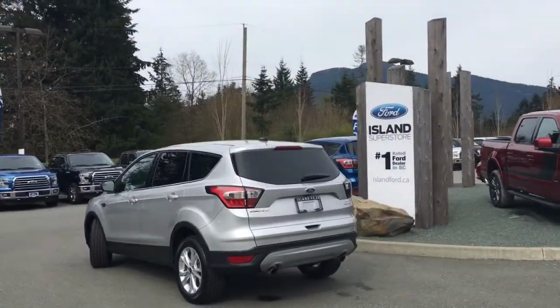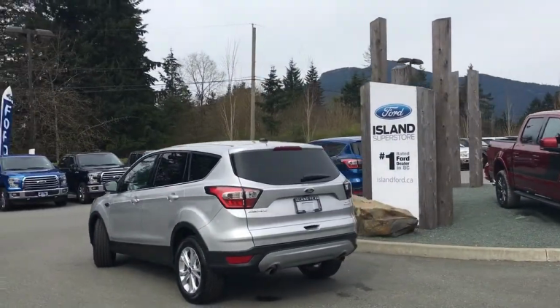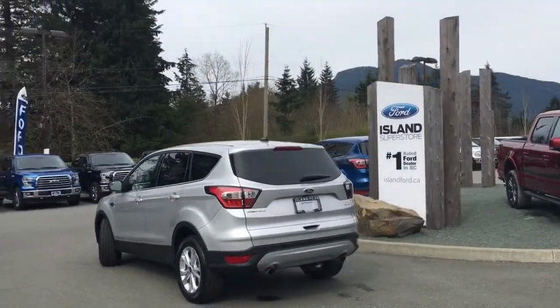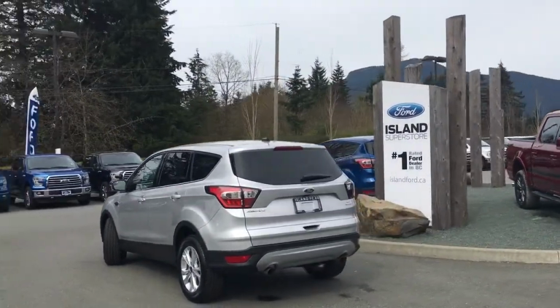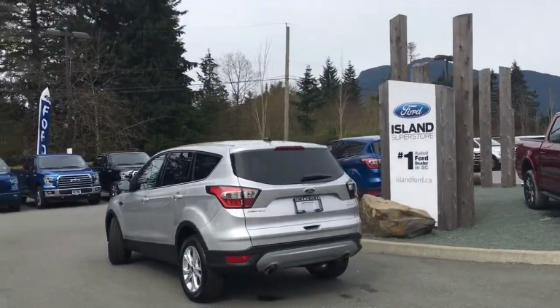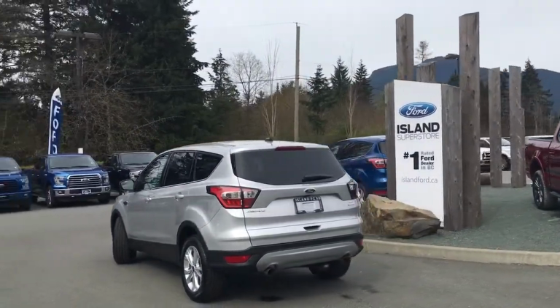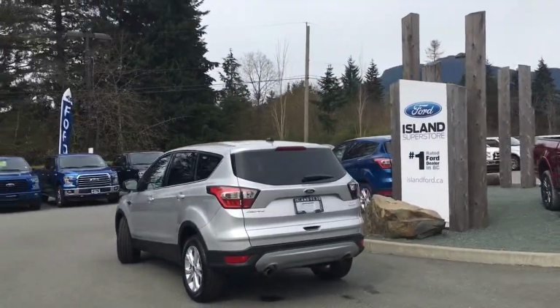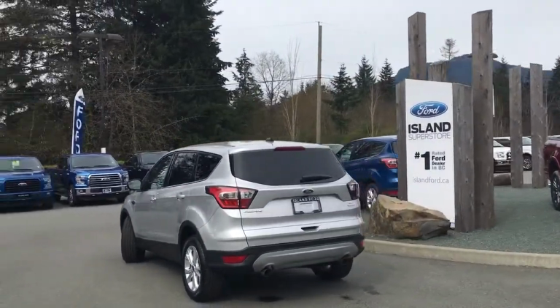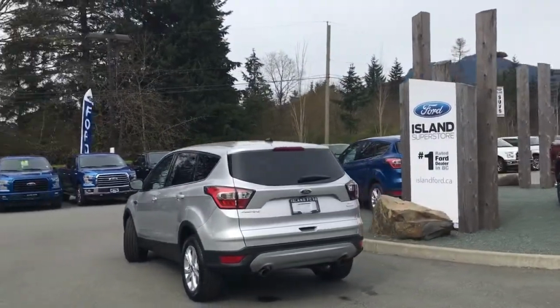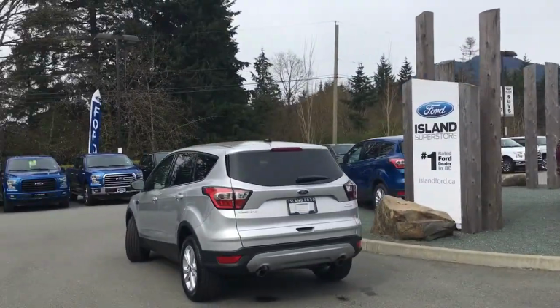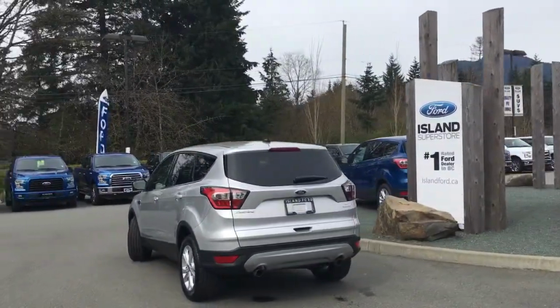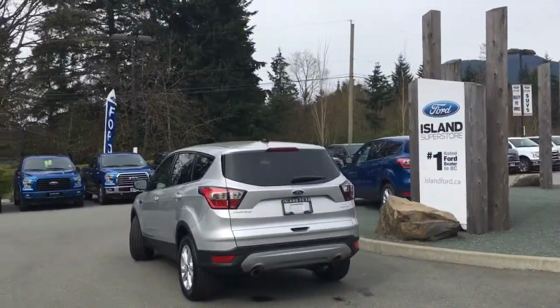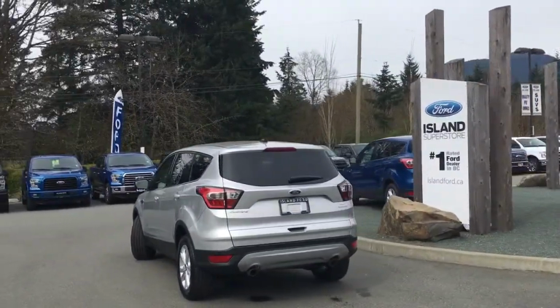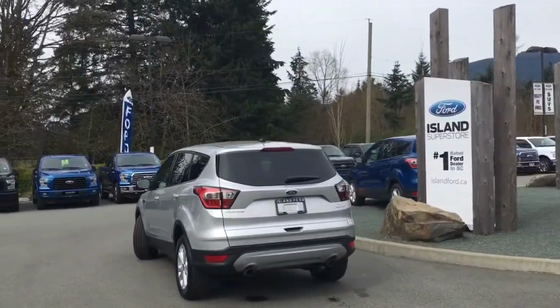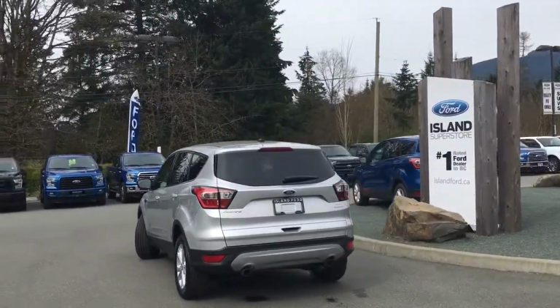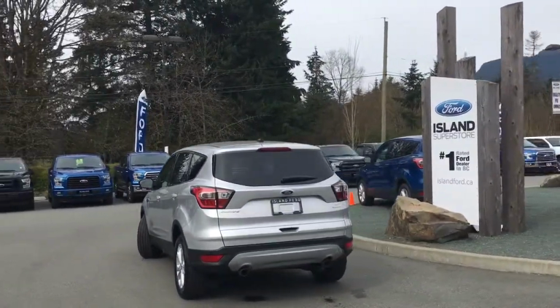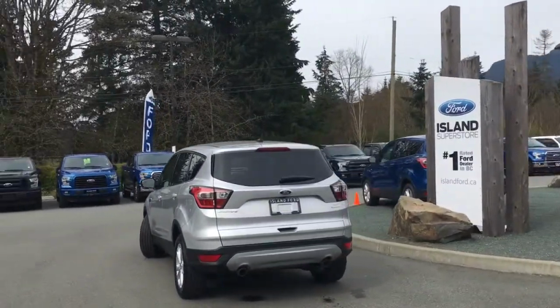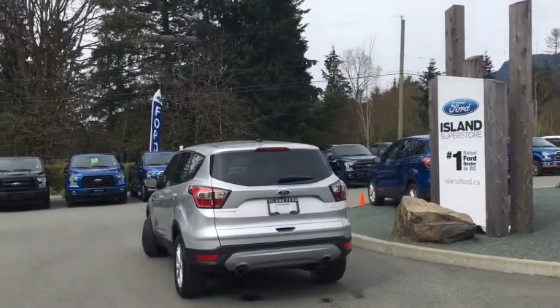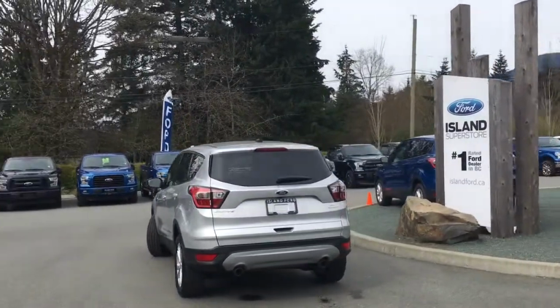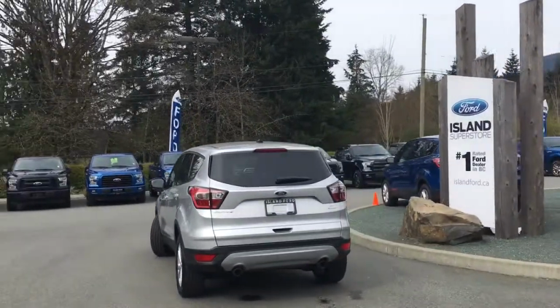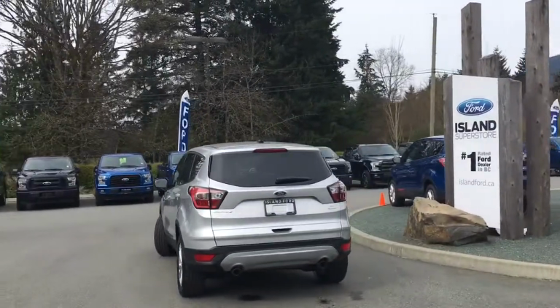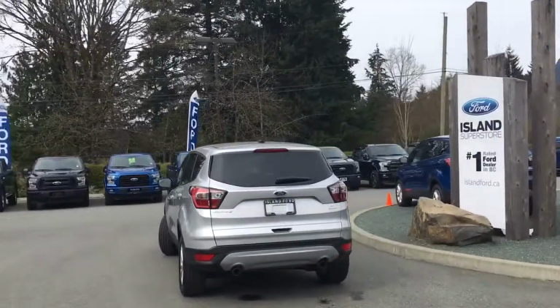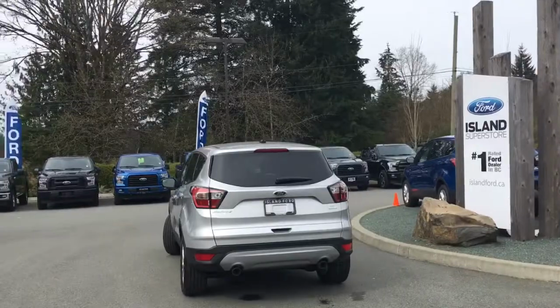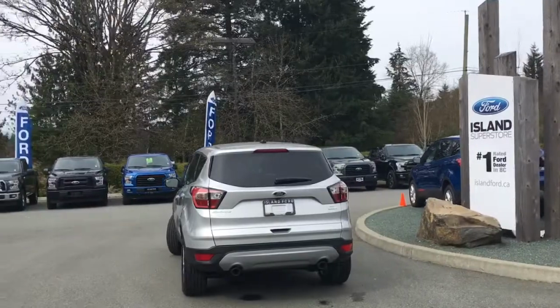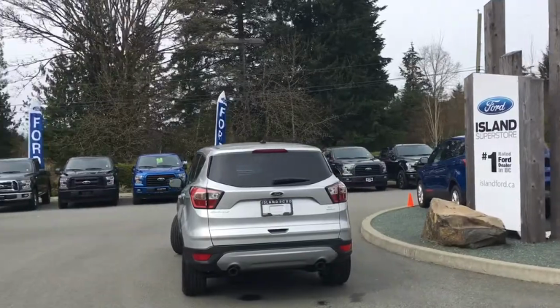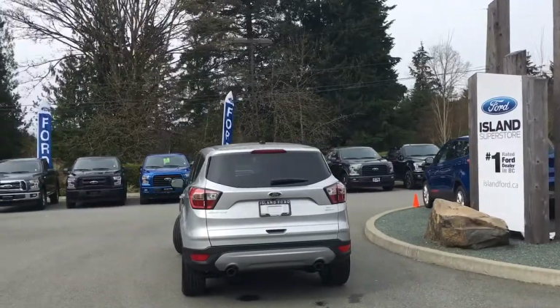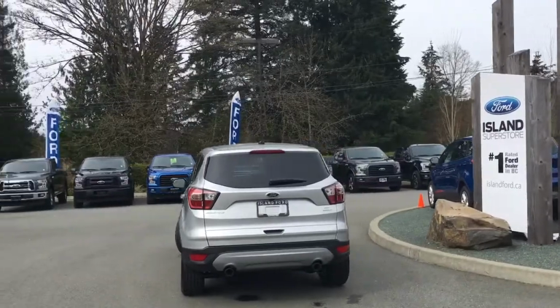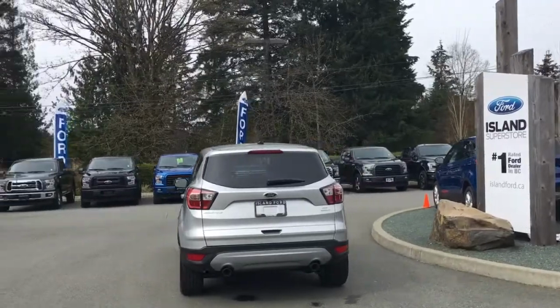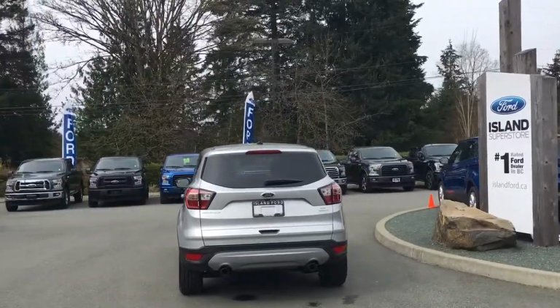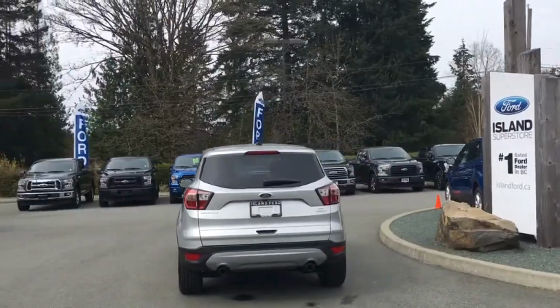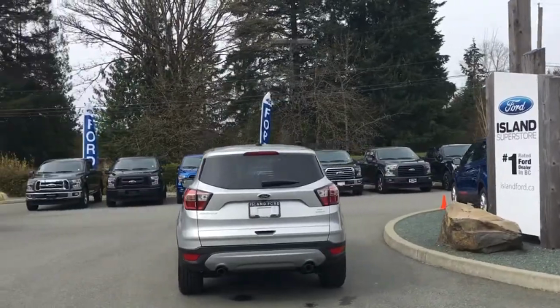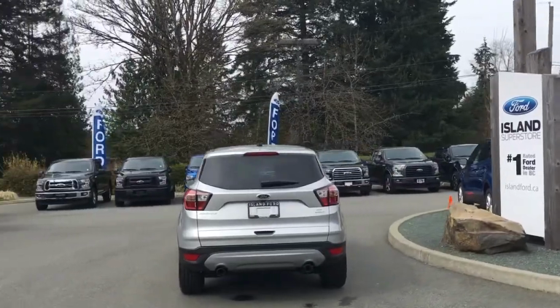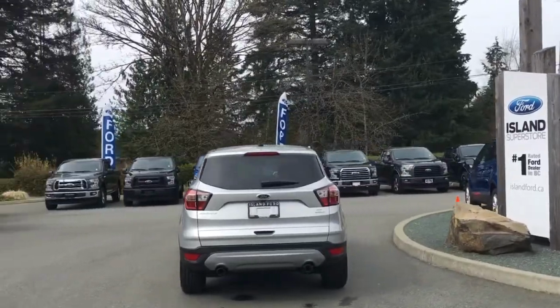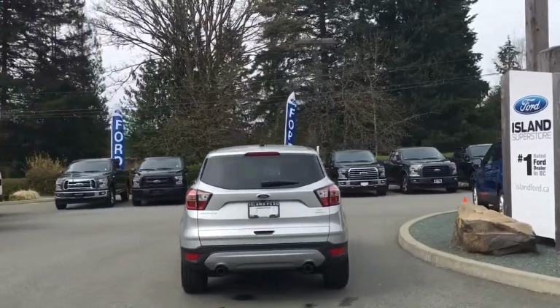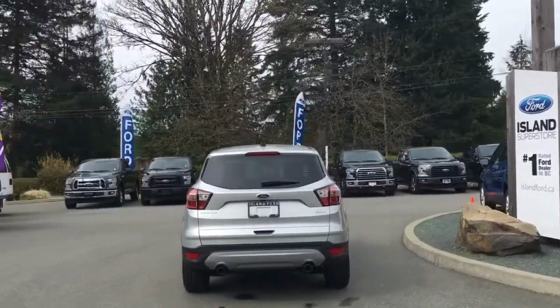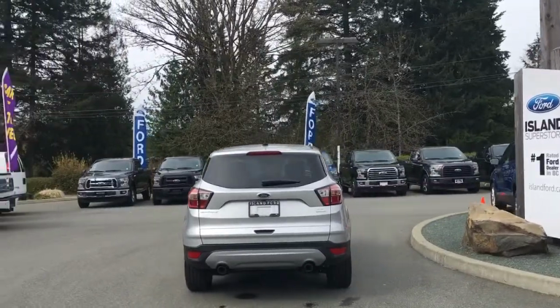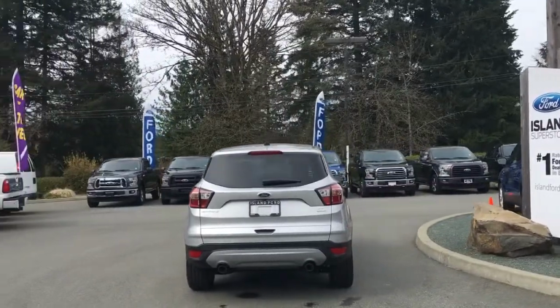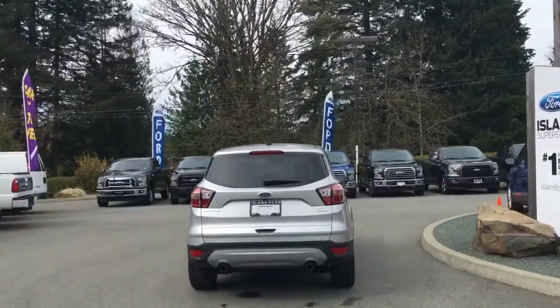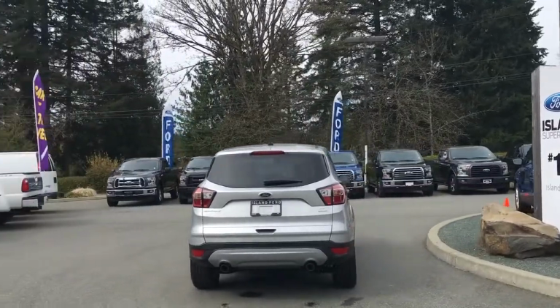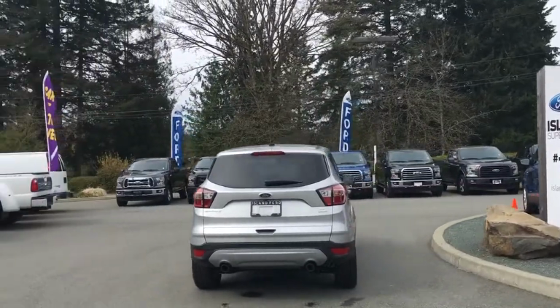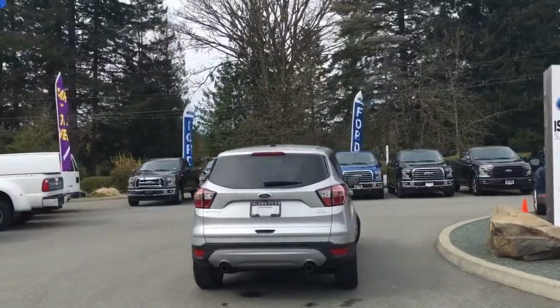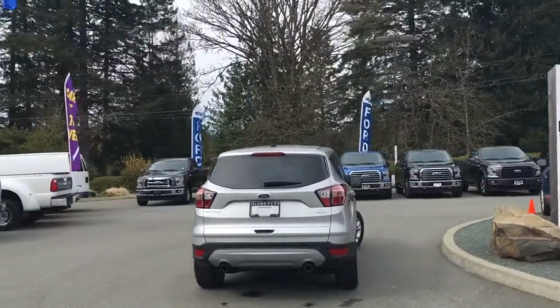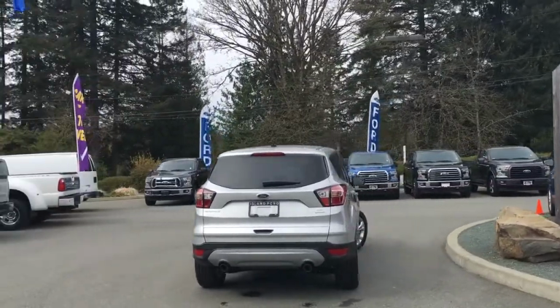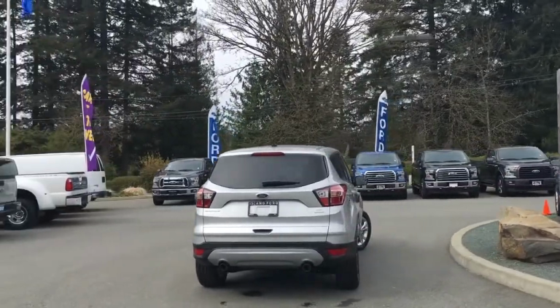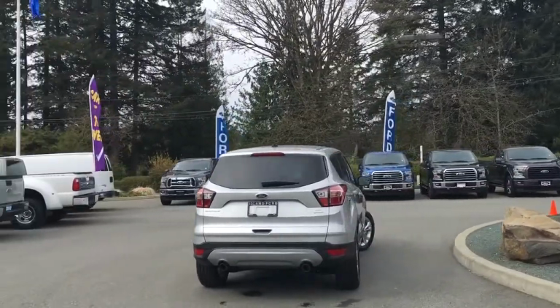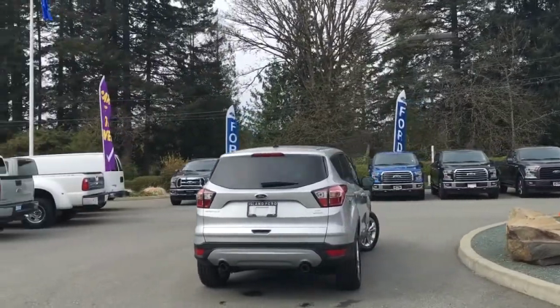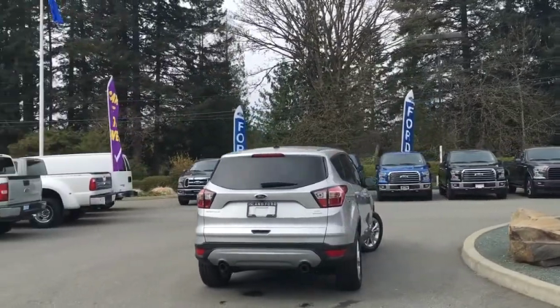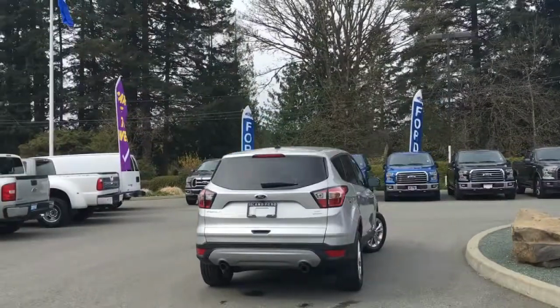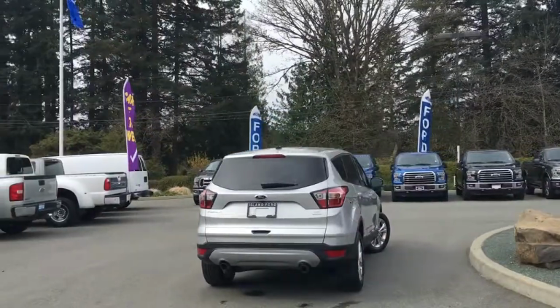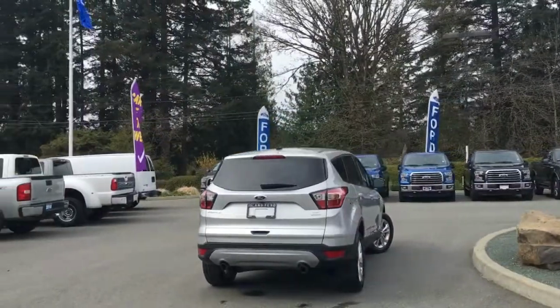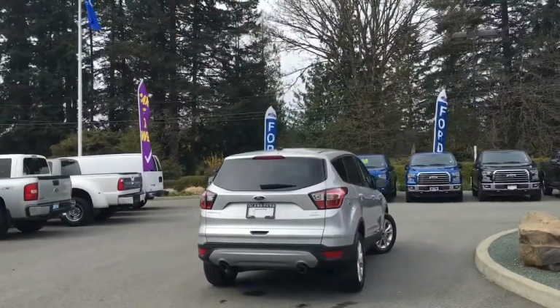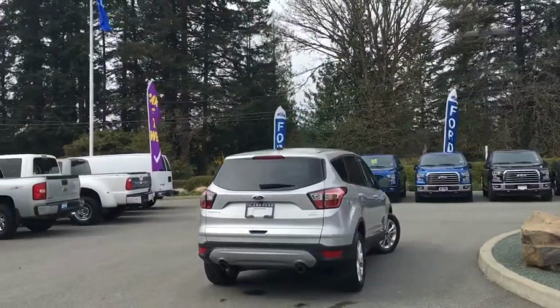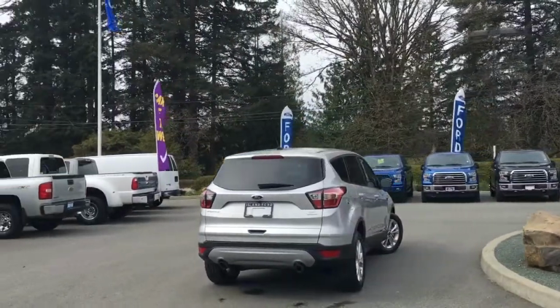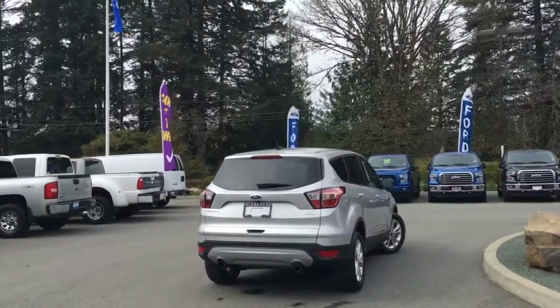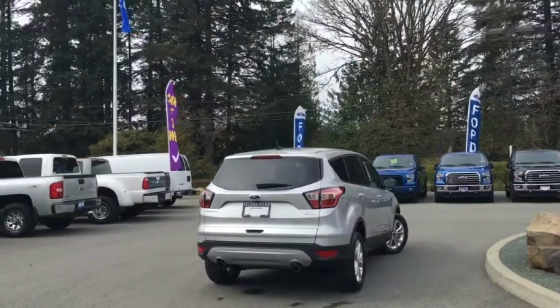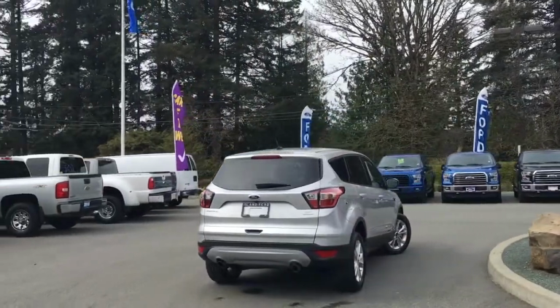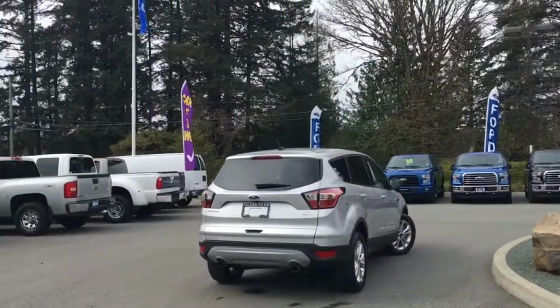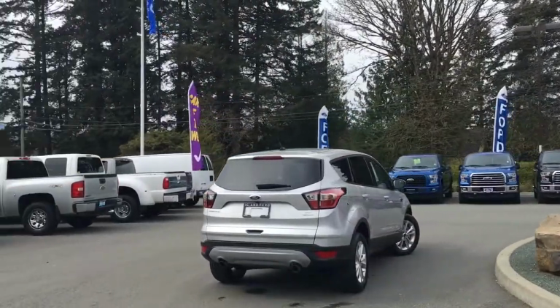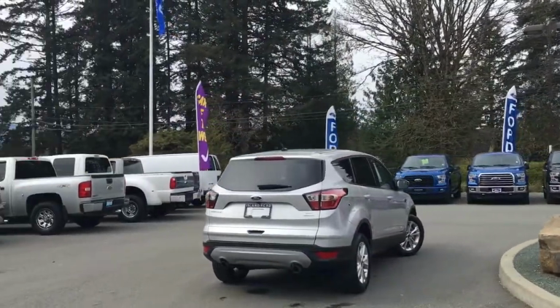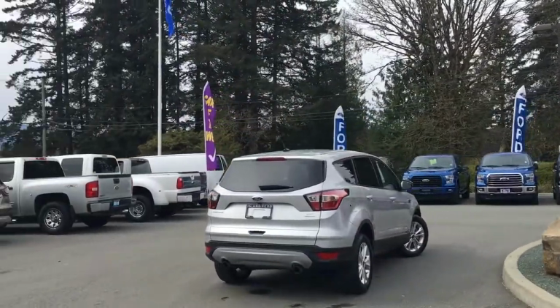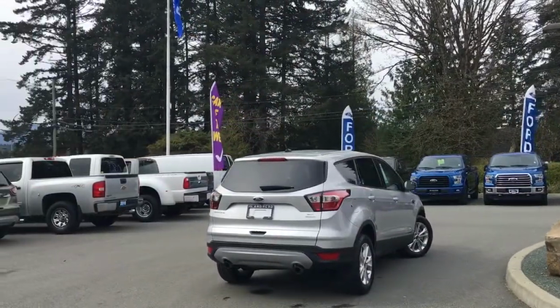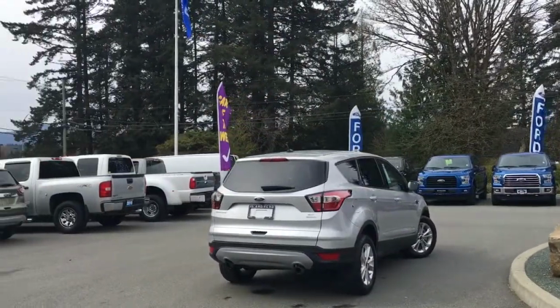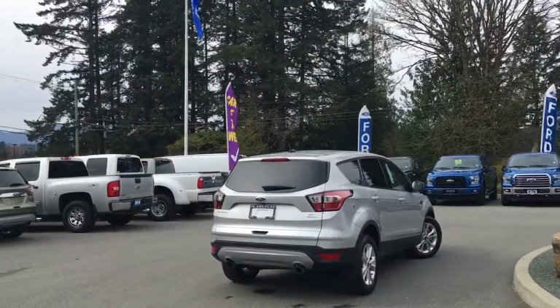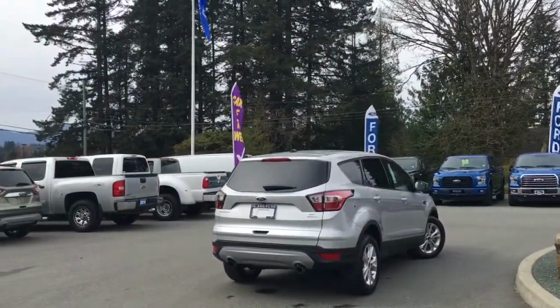It's really easy to get into this little beauty. Just talk to our finance team and our sales team would be happy to take you out for a test drive.